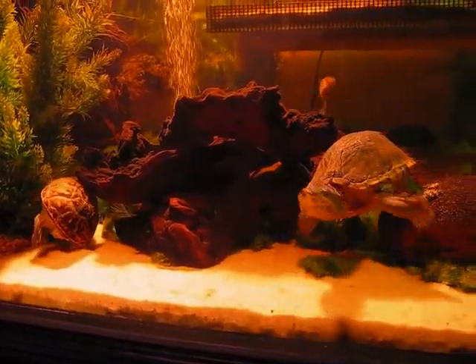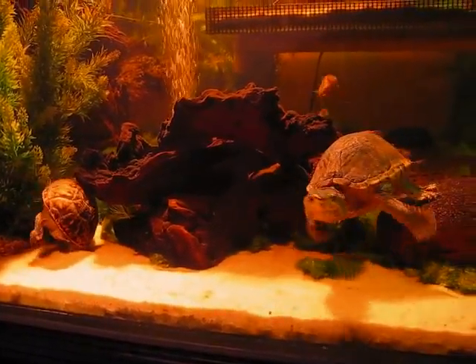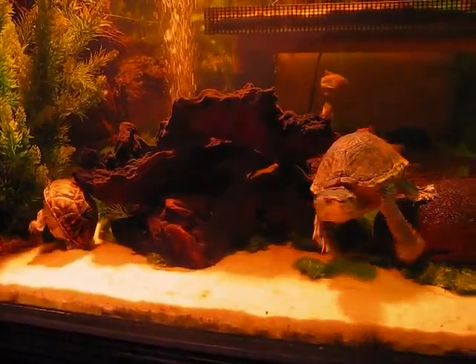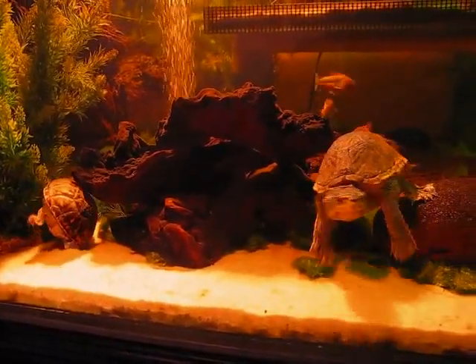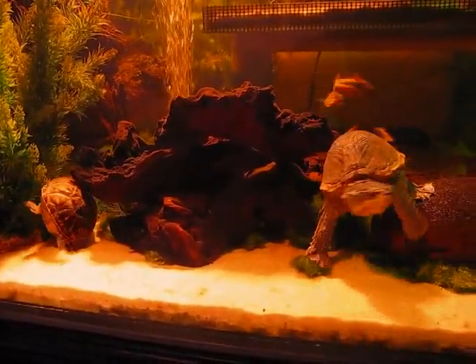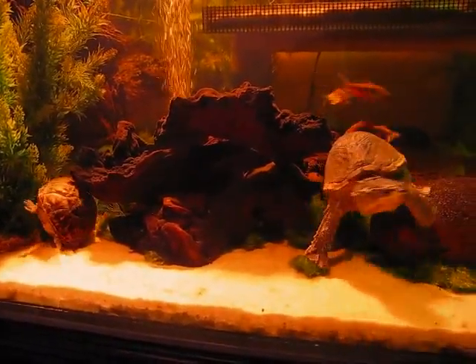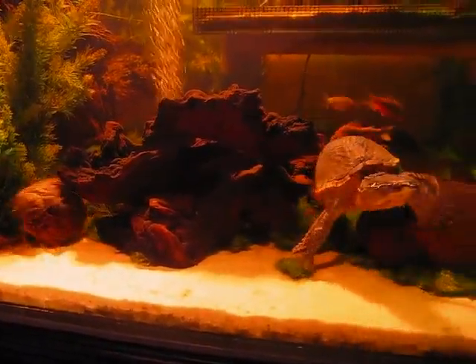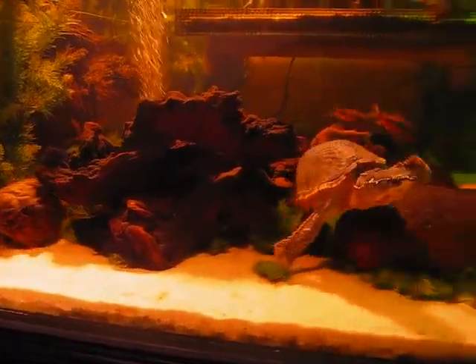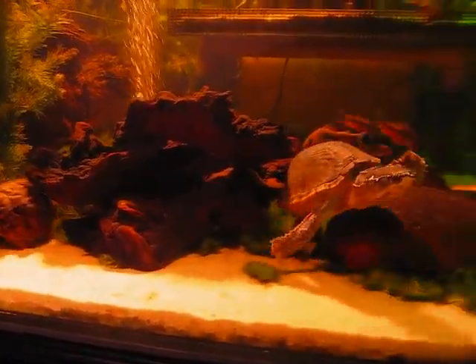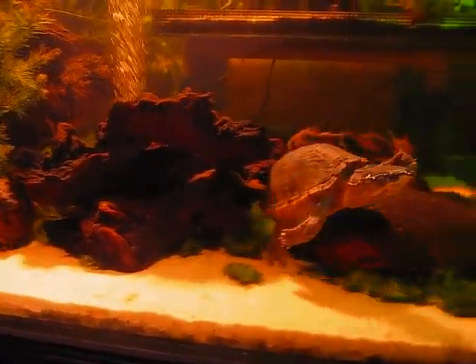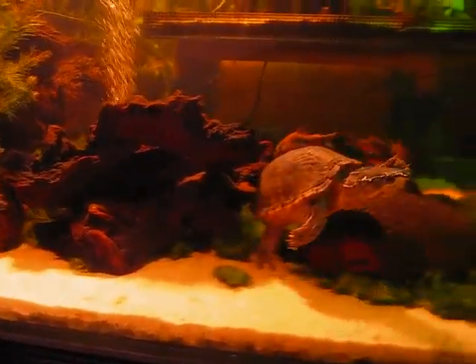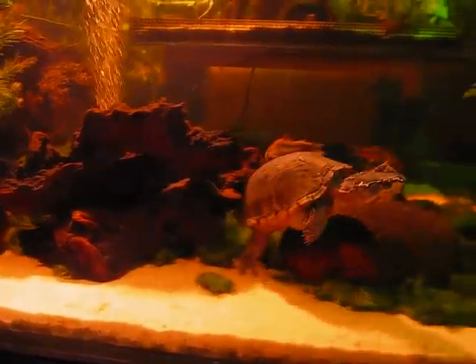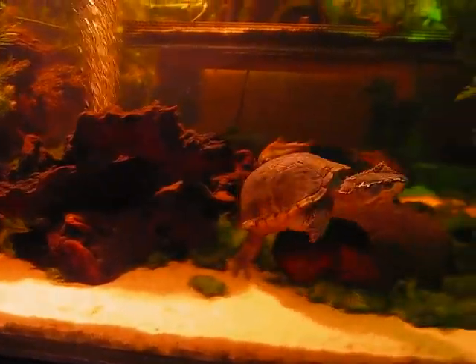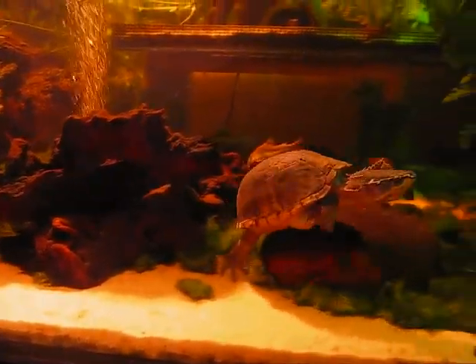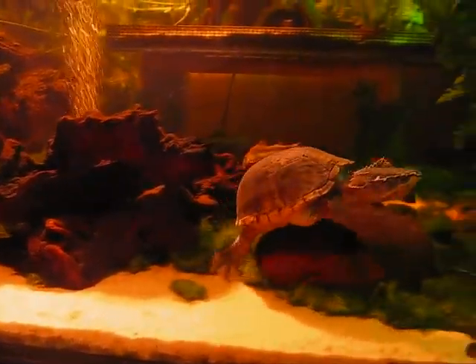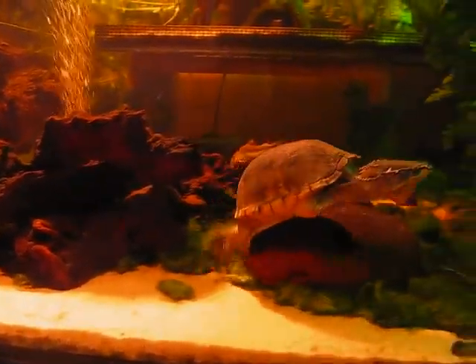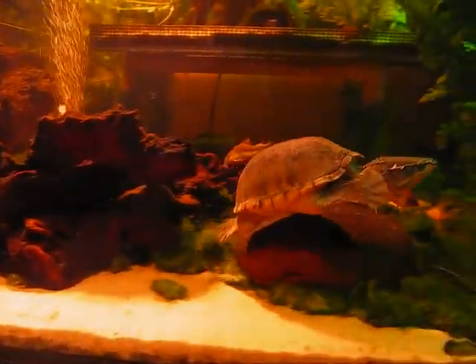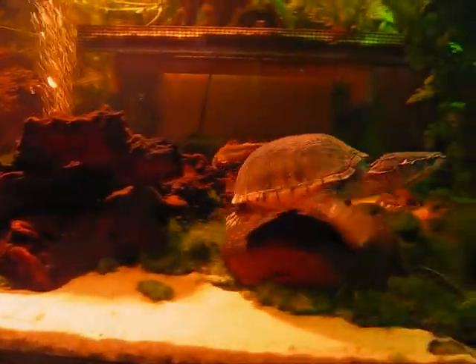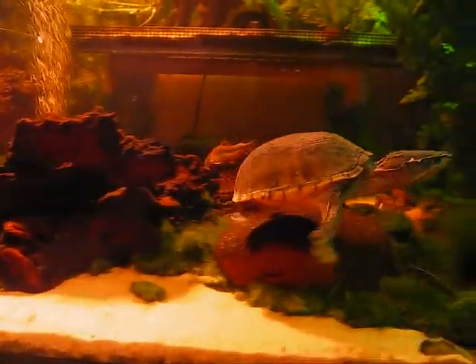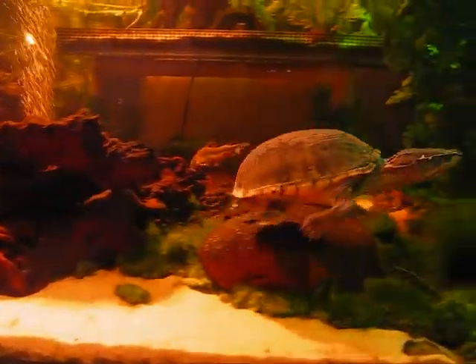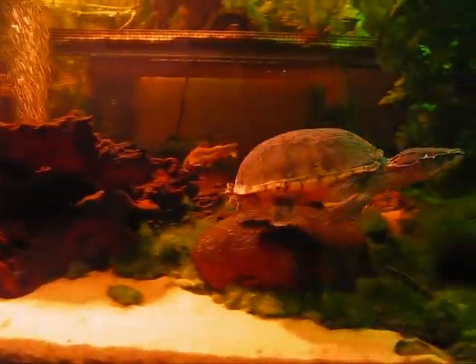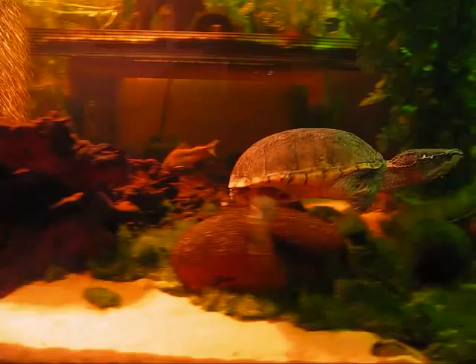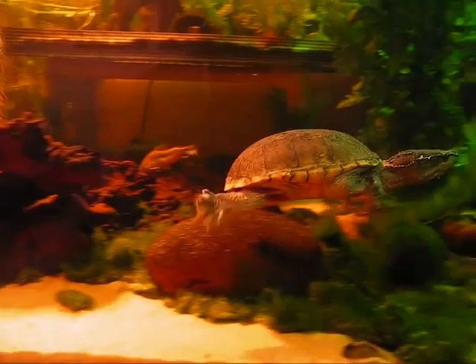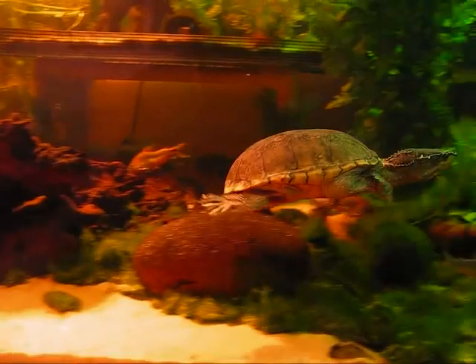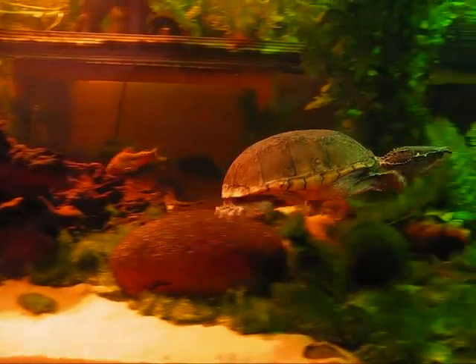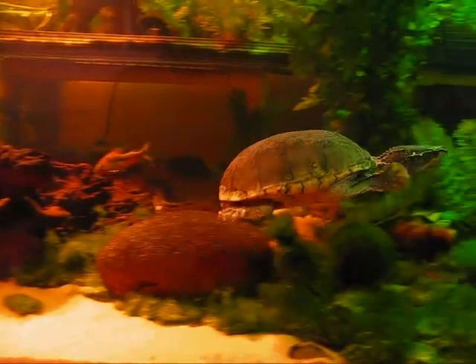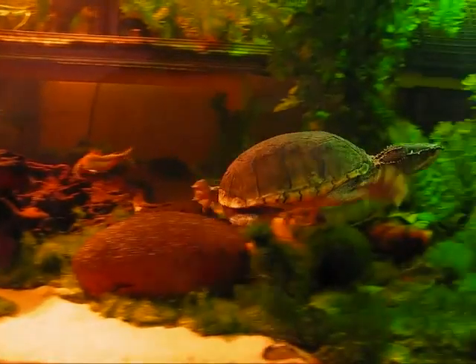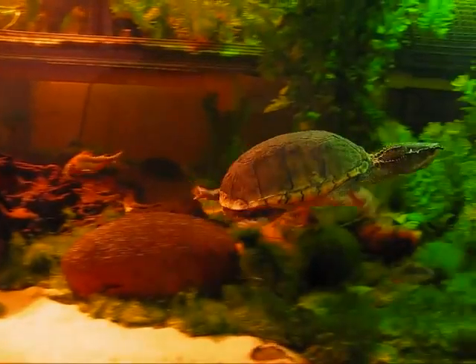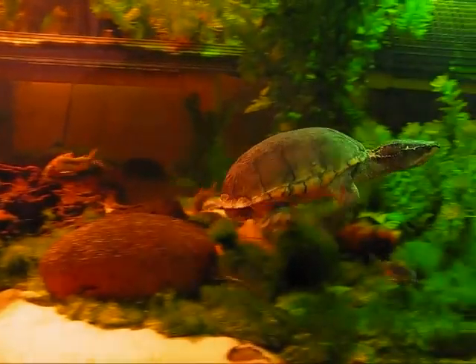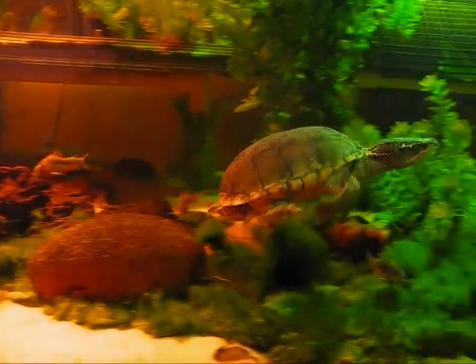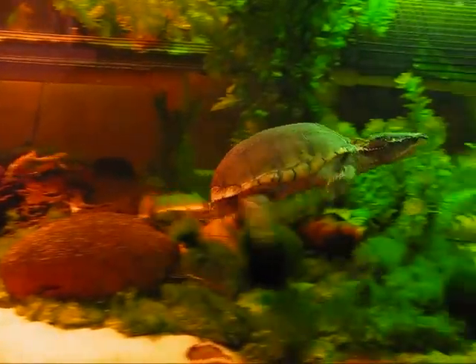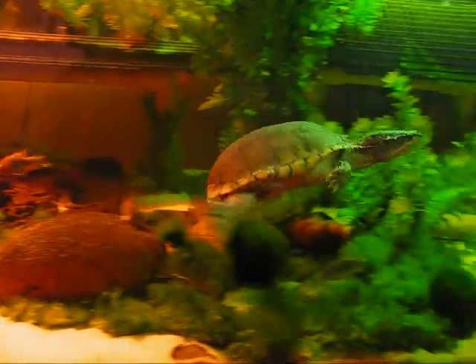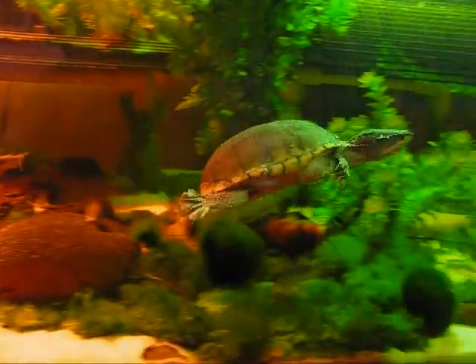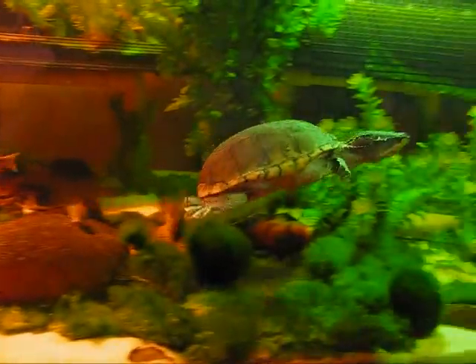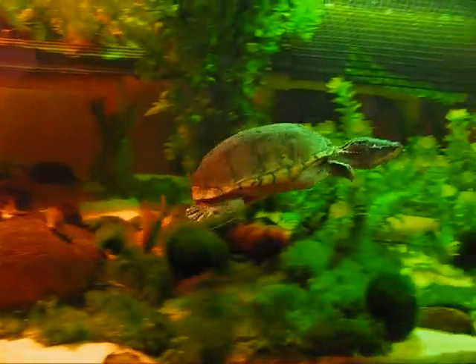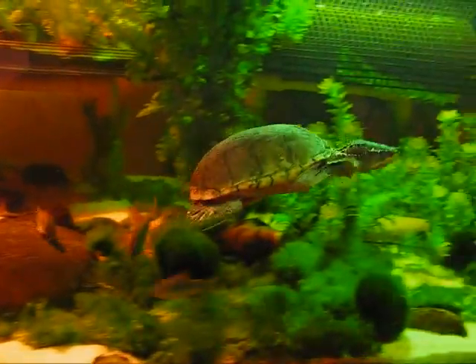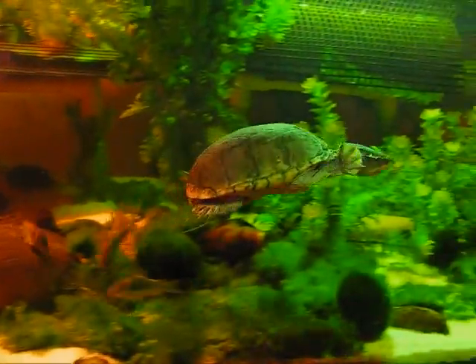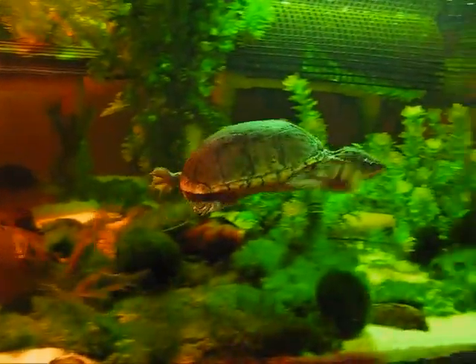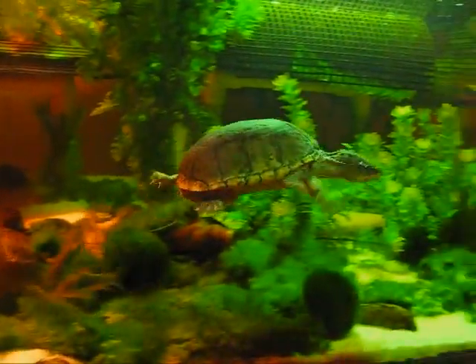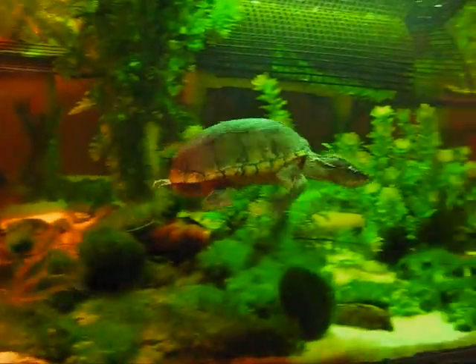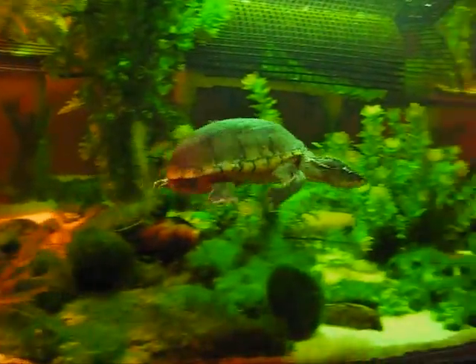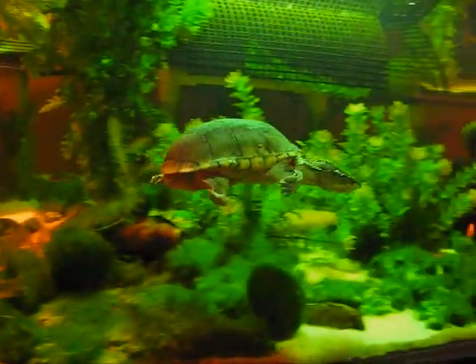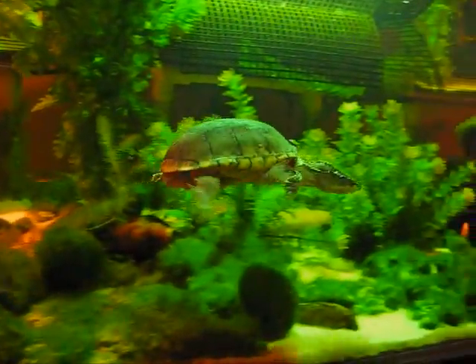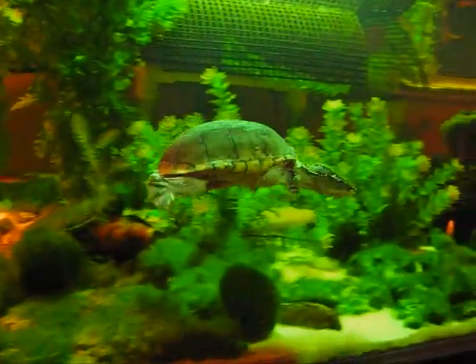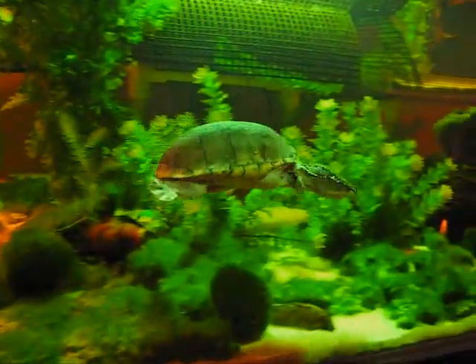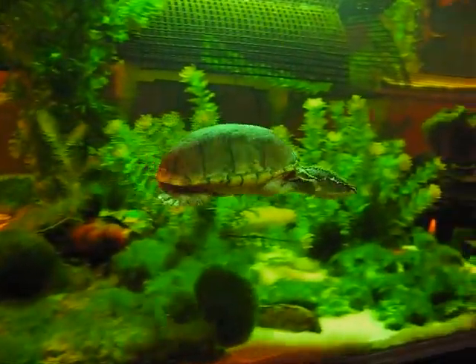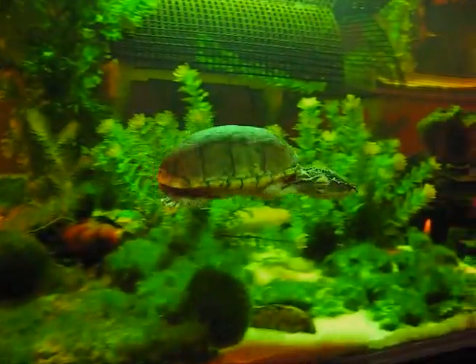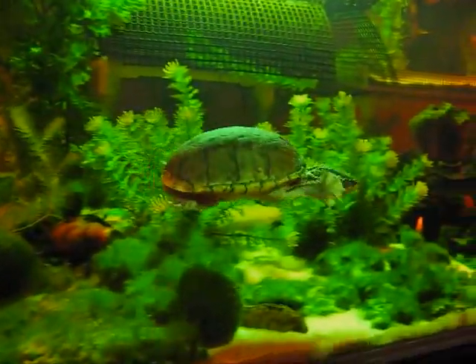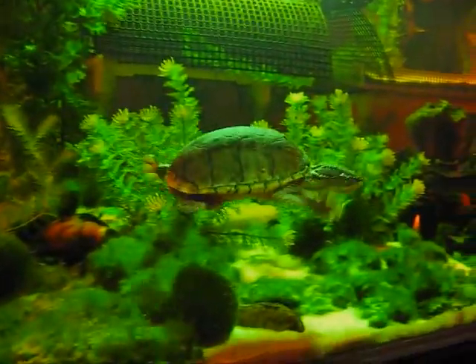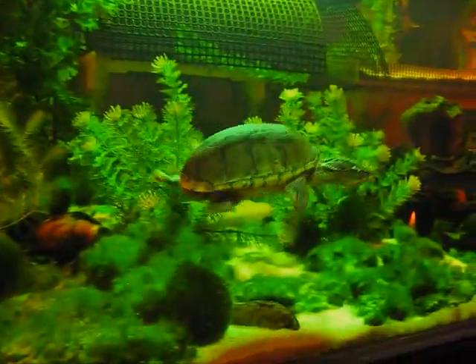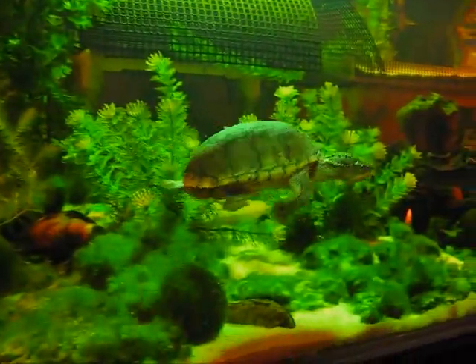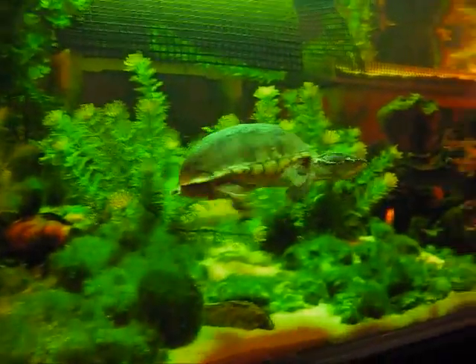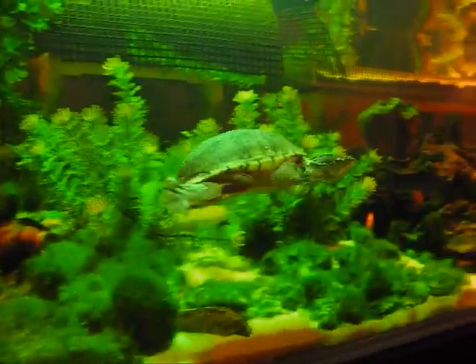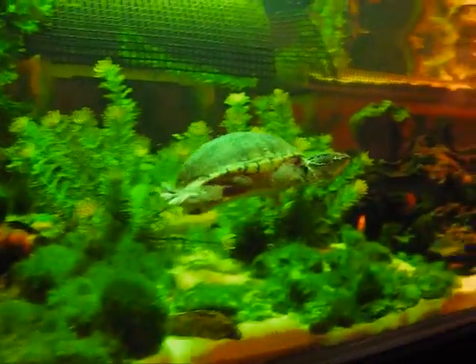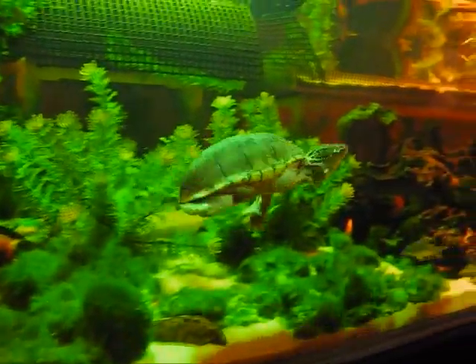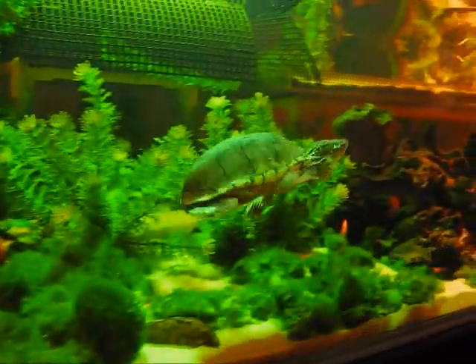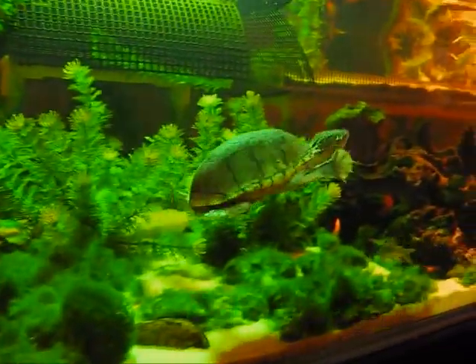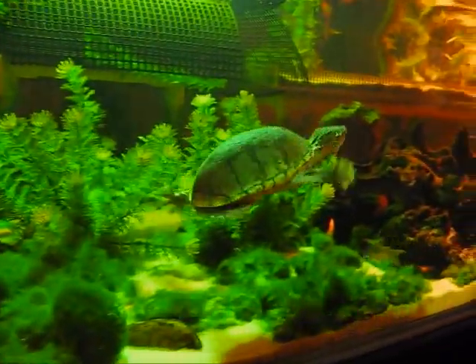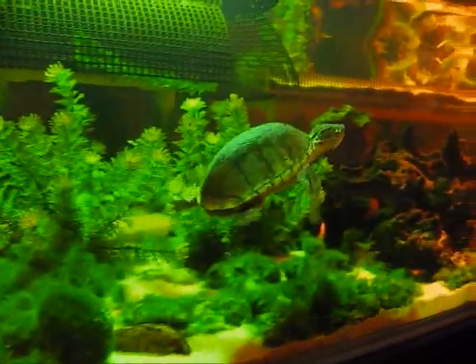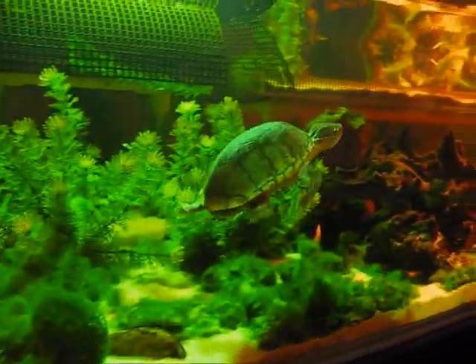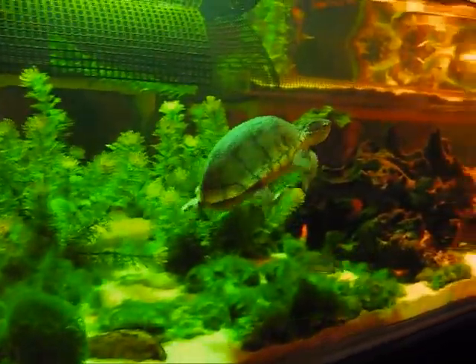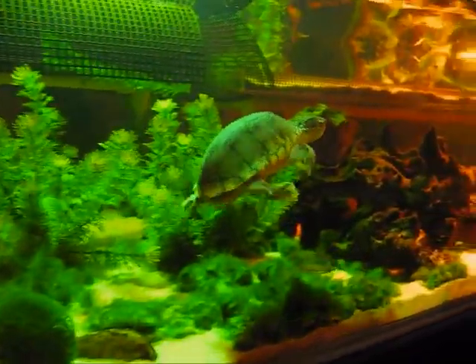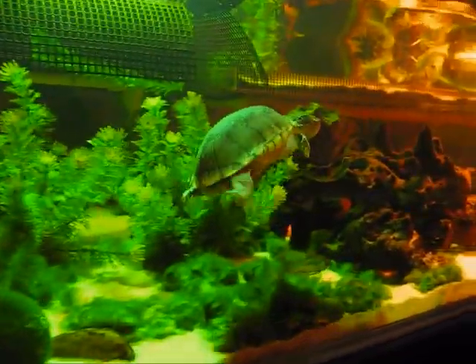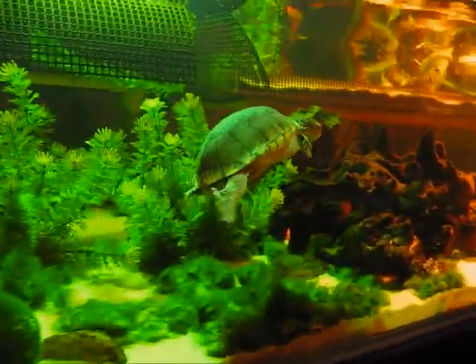But he's become aware of the camera, and he doesn't like that. So he breaks off his chase and wanders in the opposite direction.